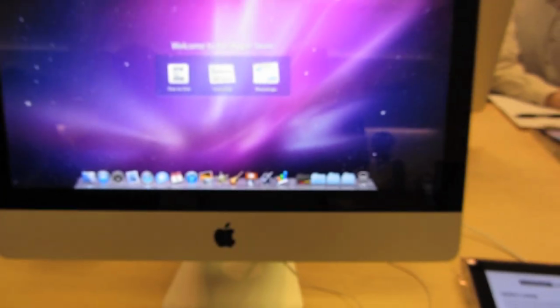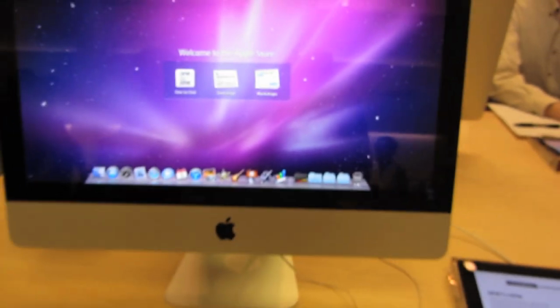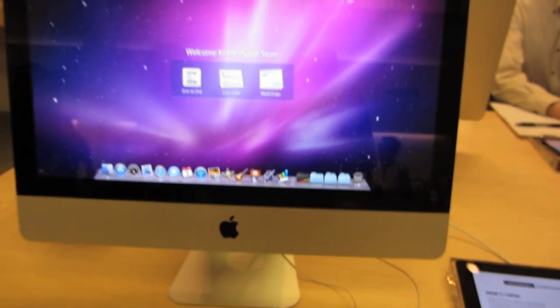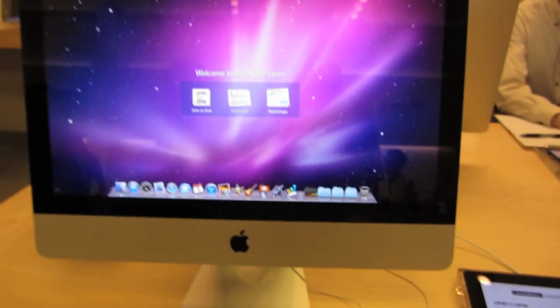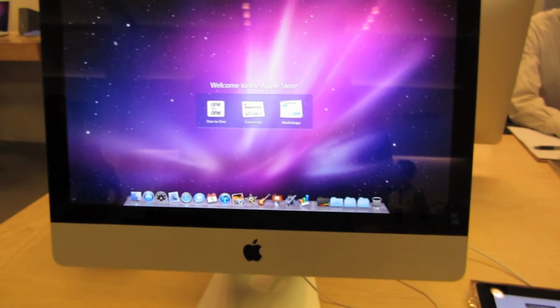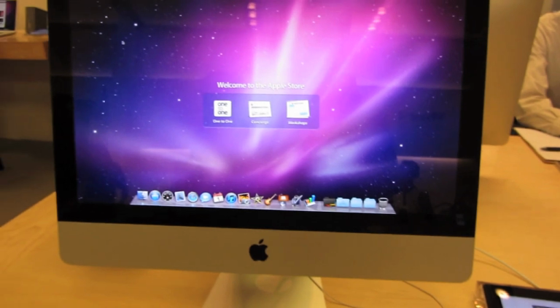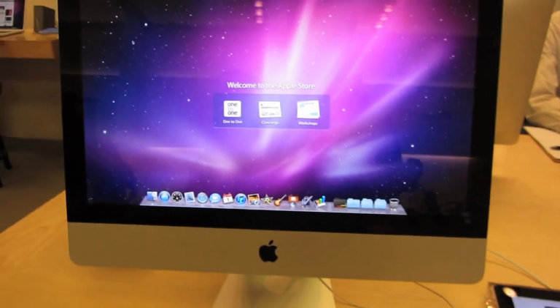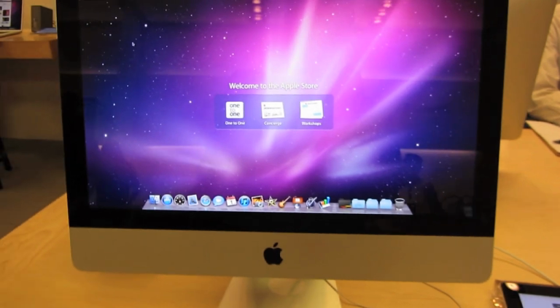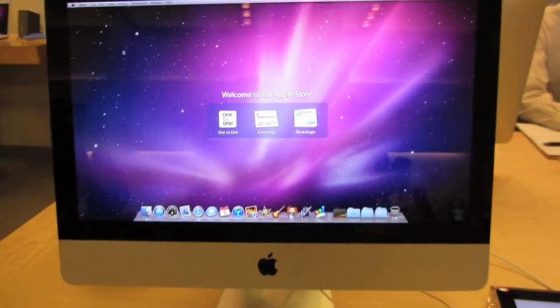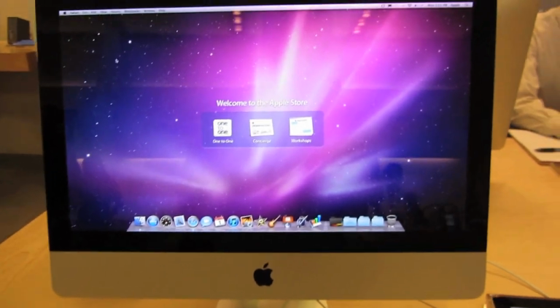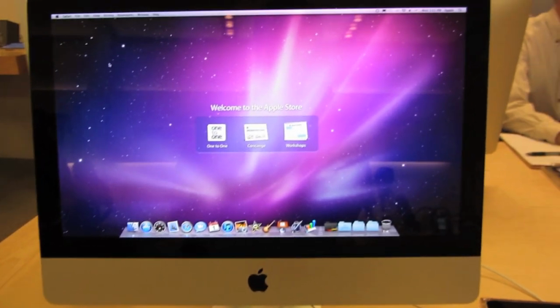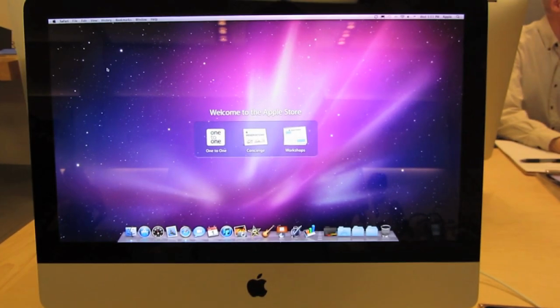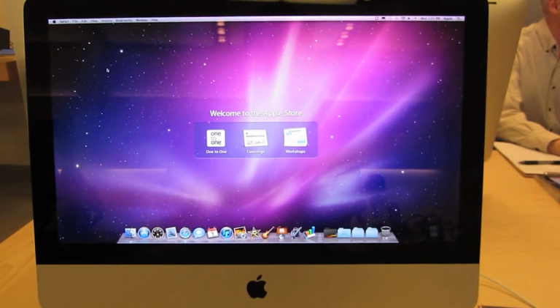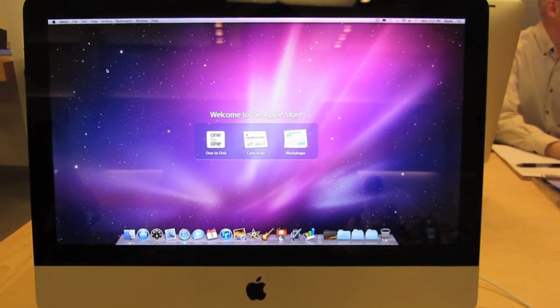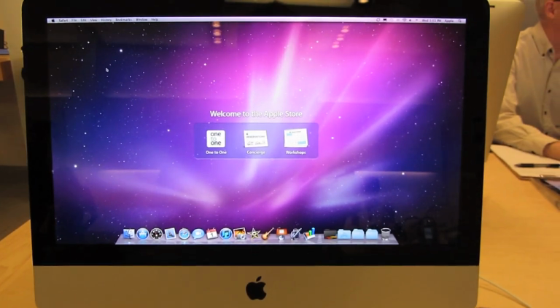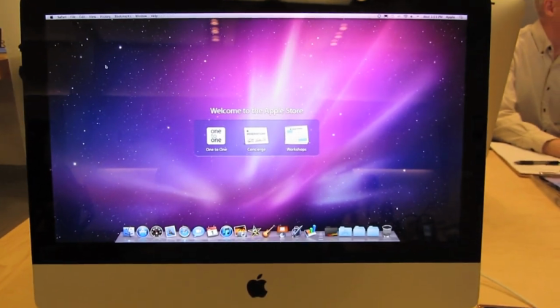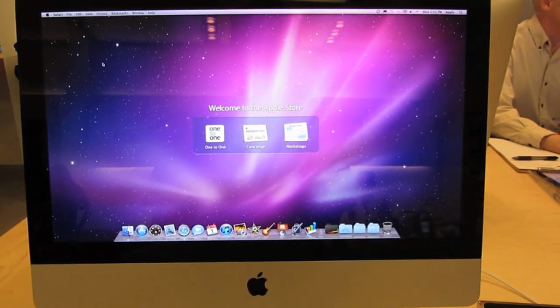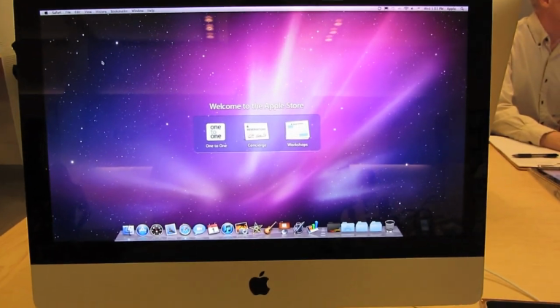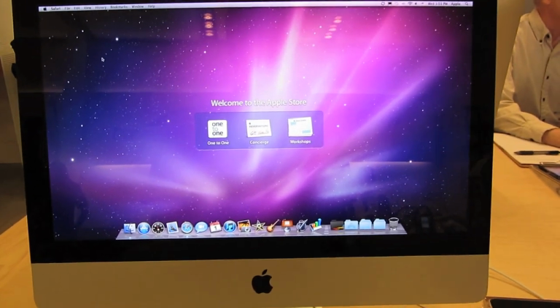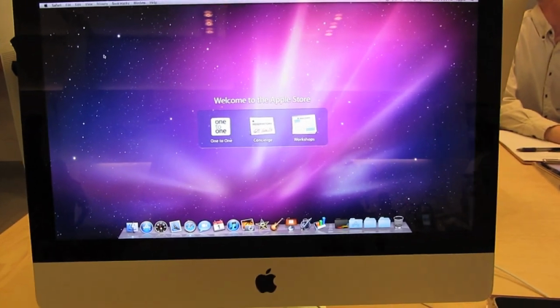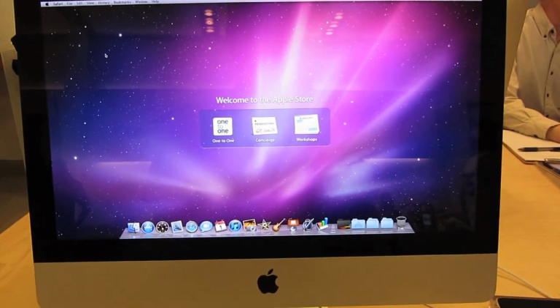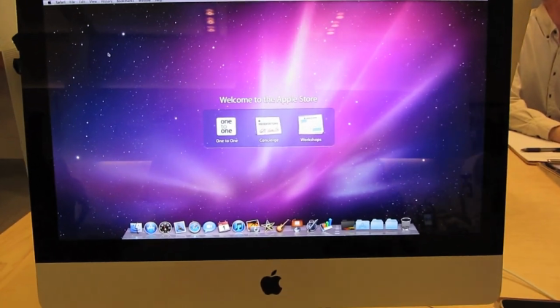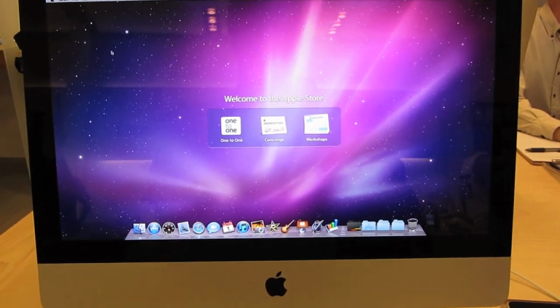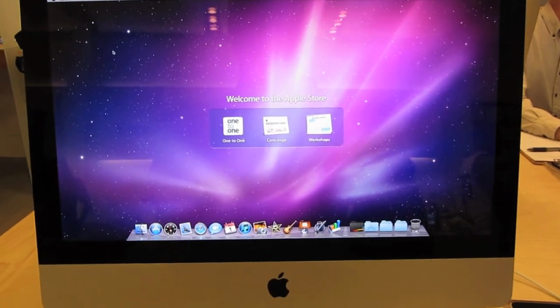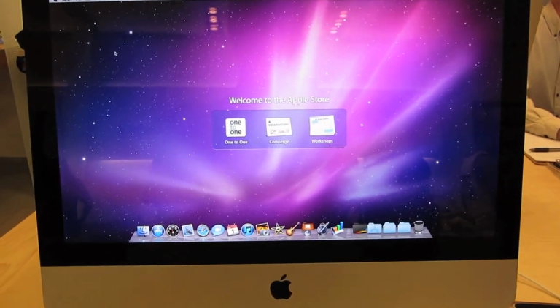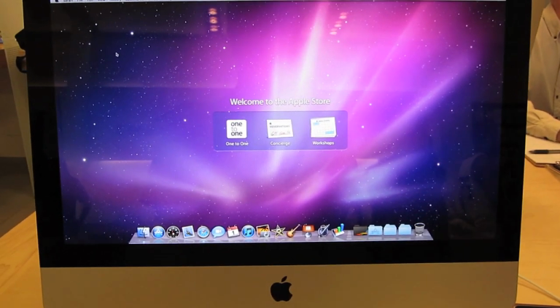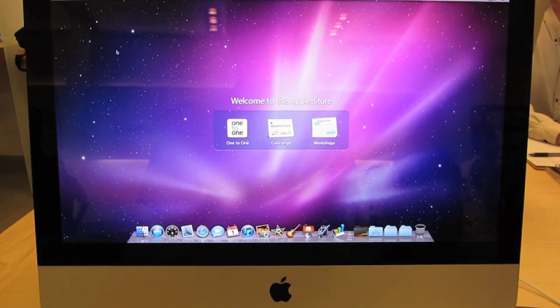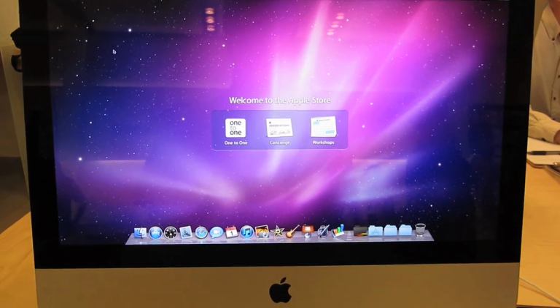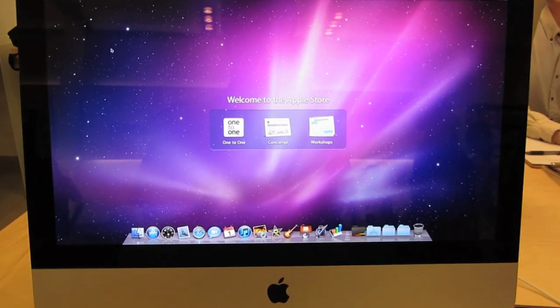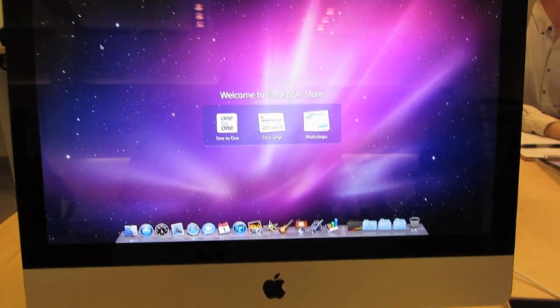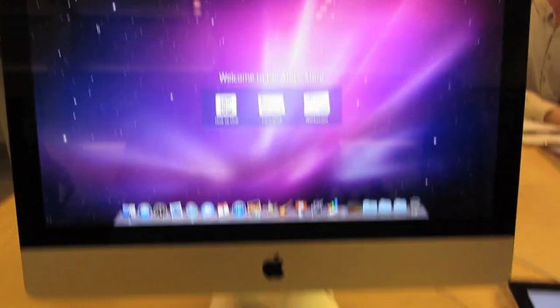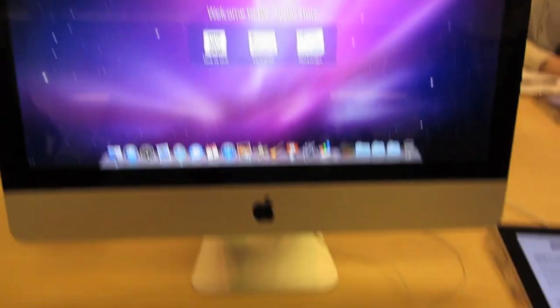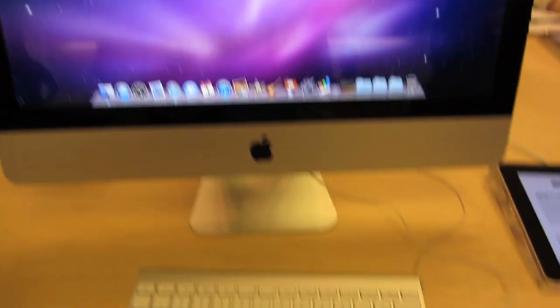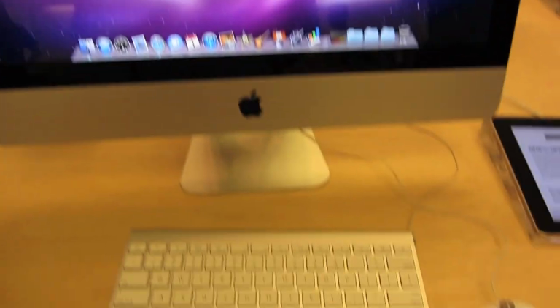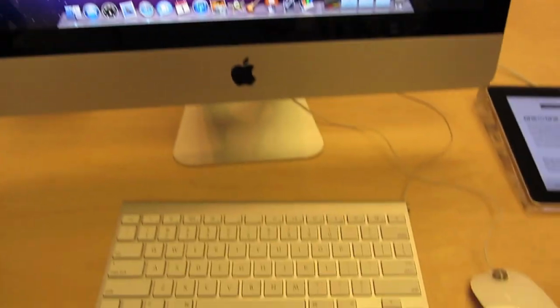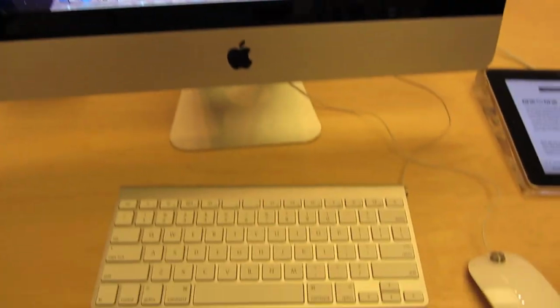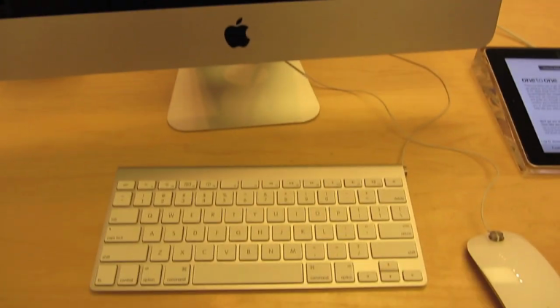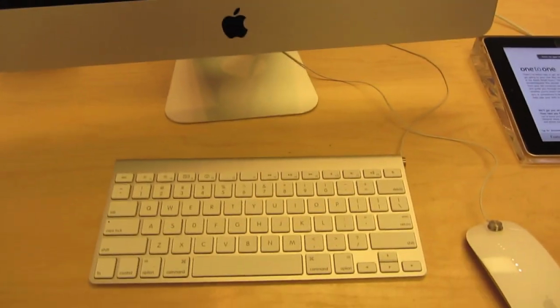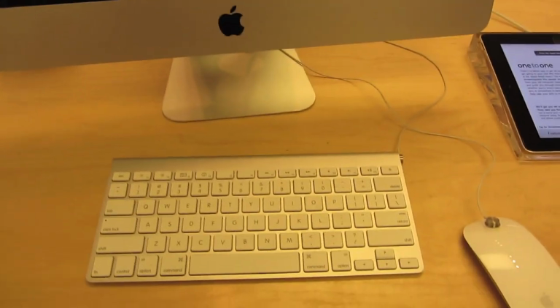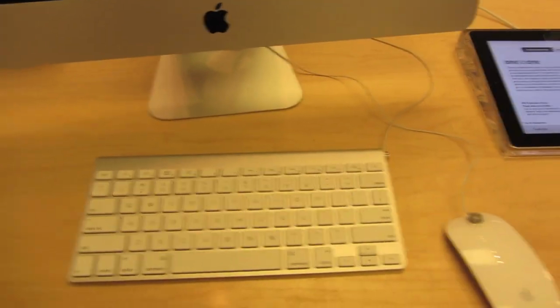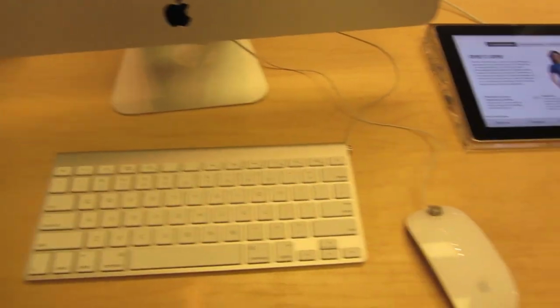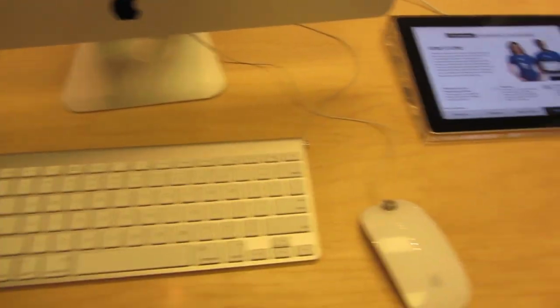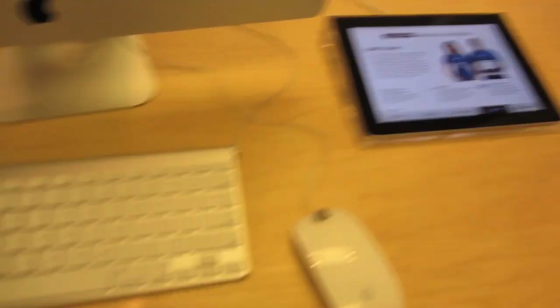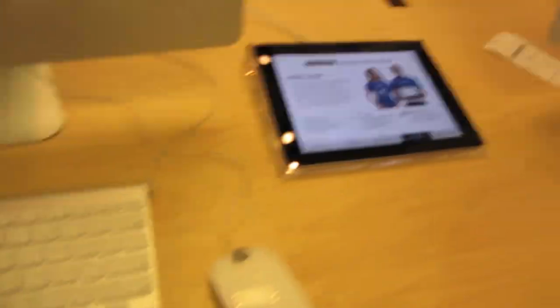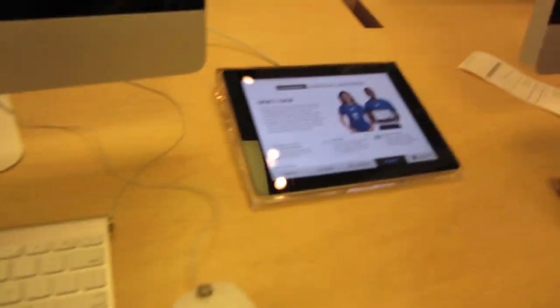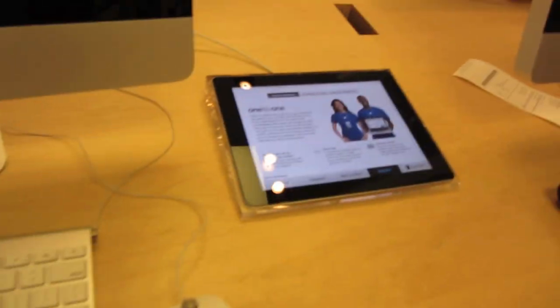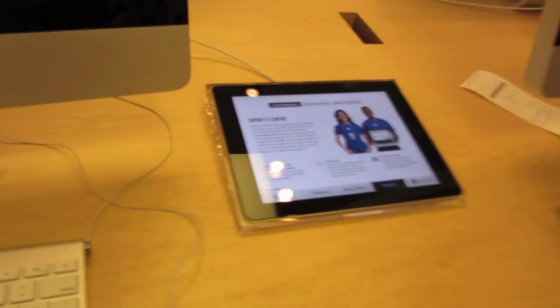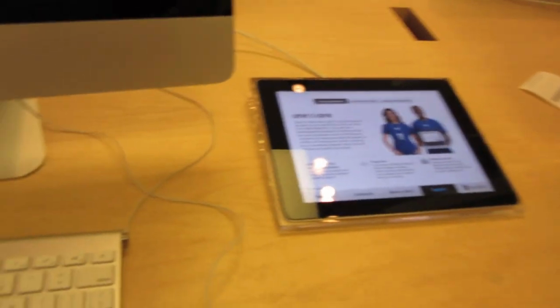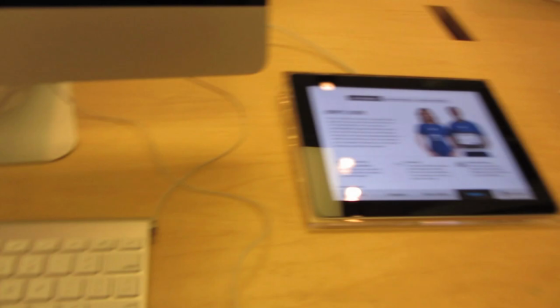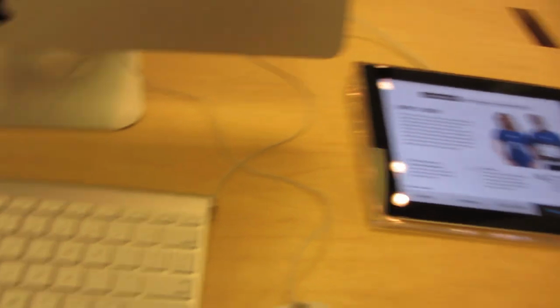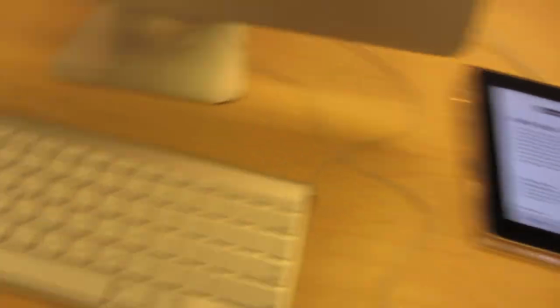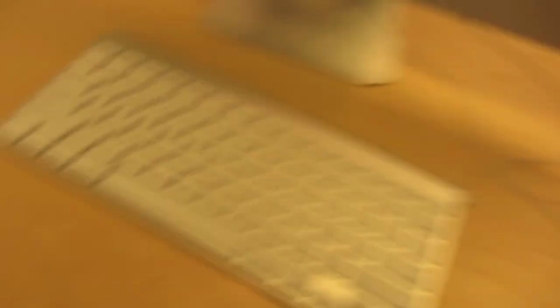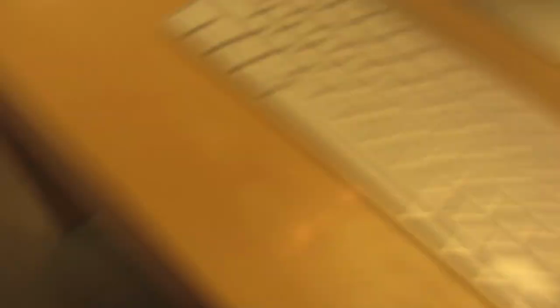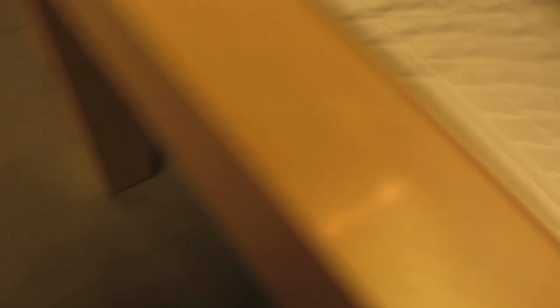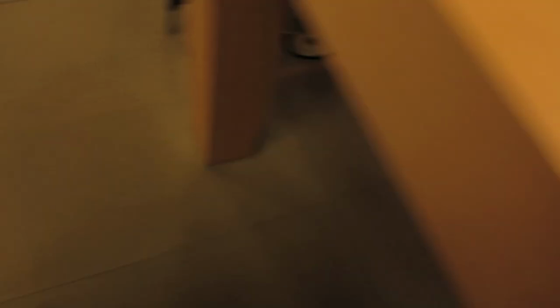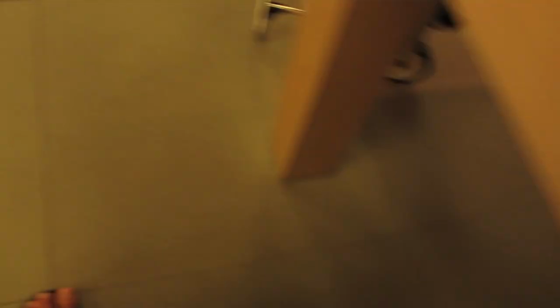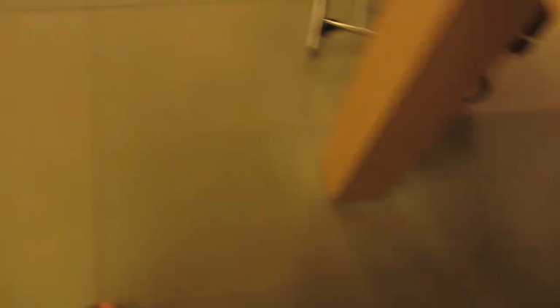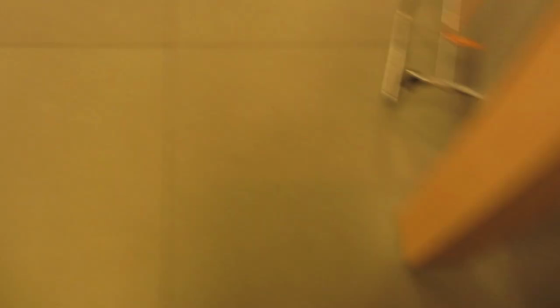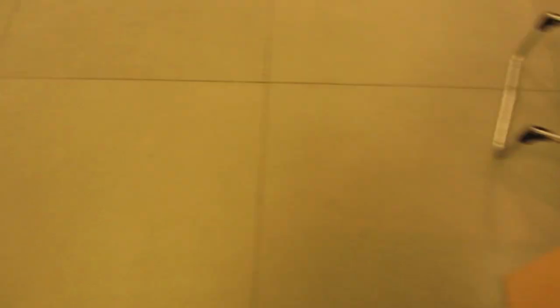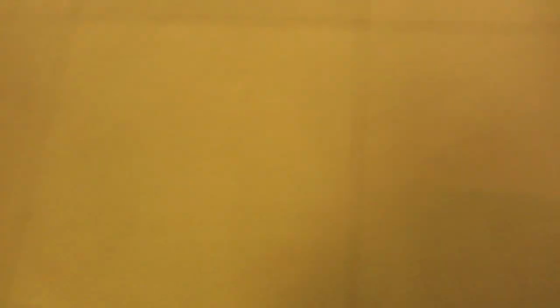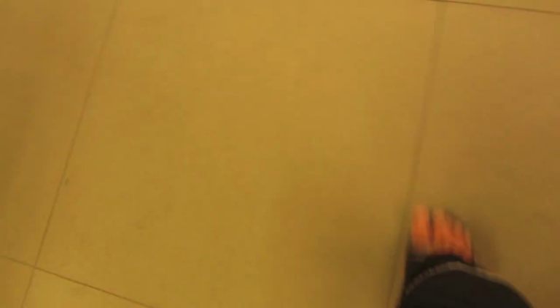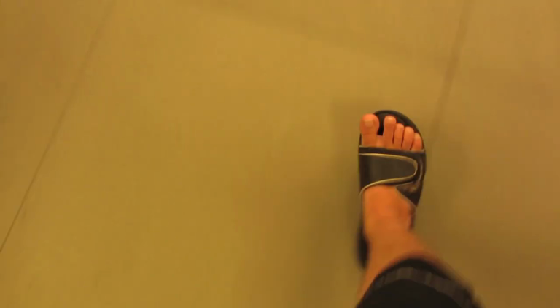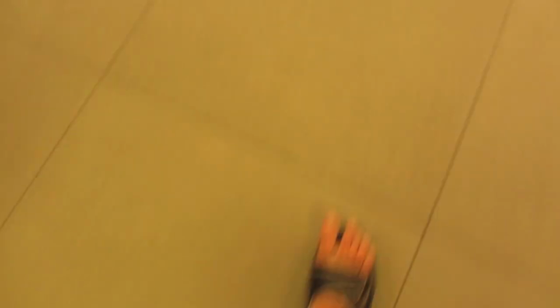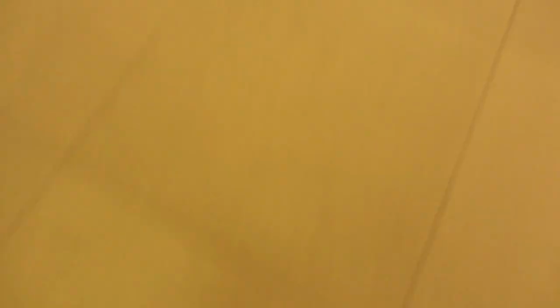Right here is the iMac 21-inch. You can see all this information here, and it's typically displayed only with an iPad.